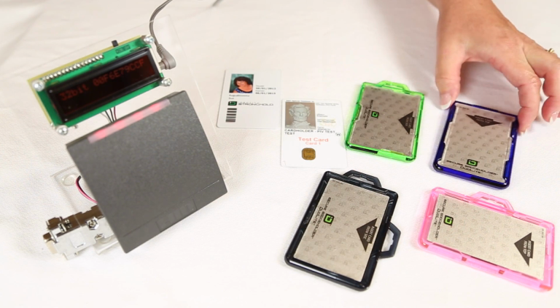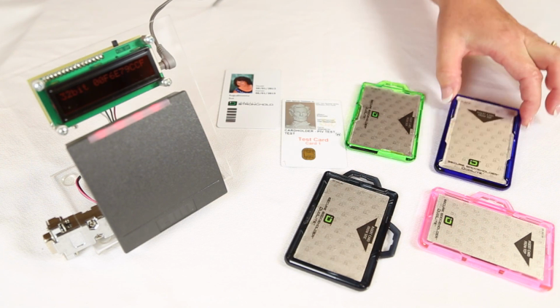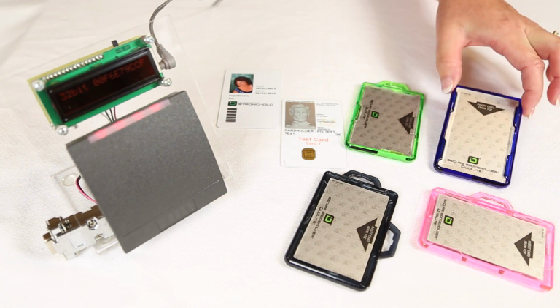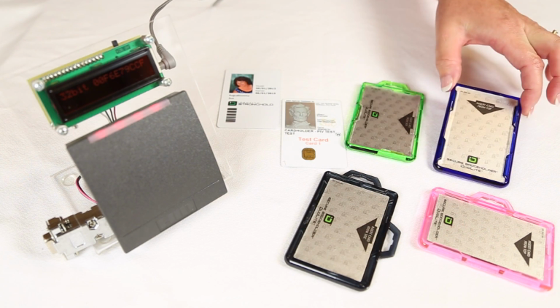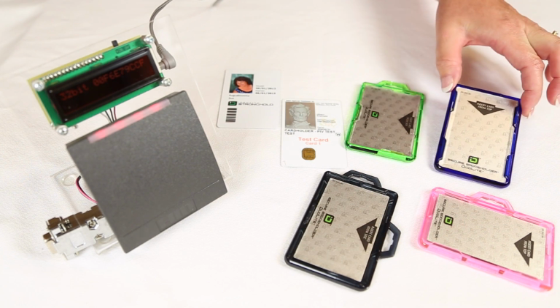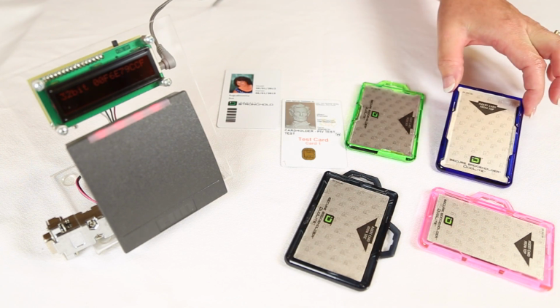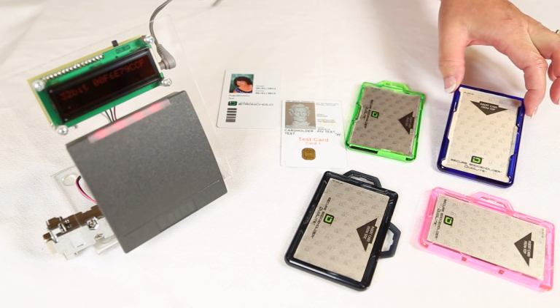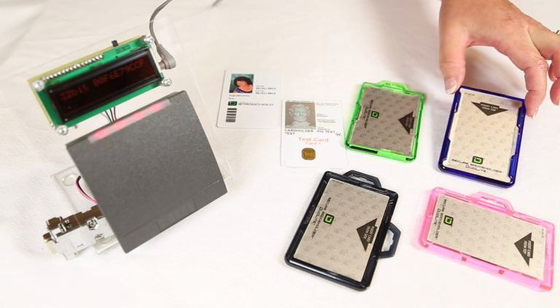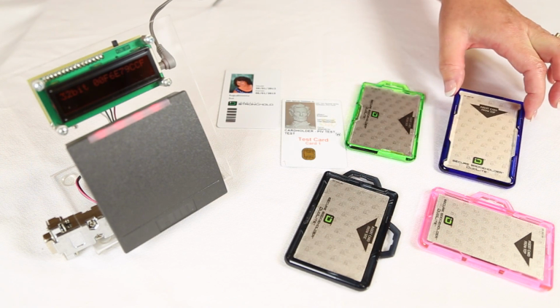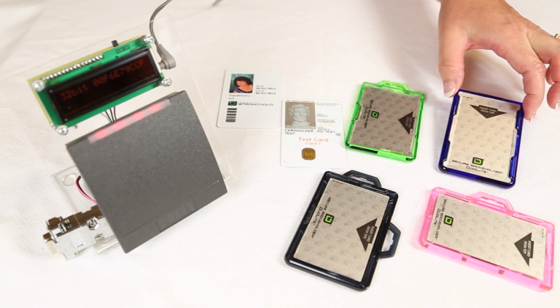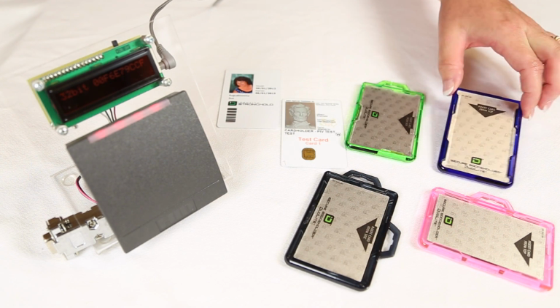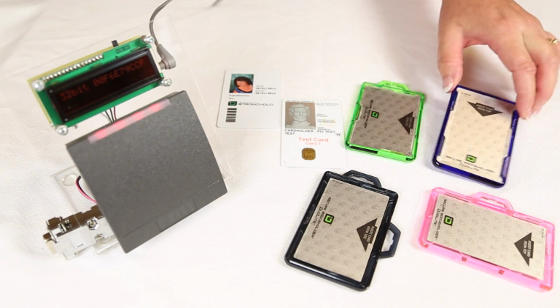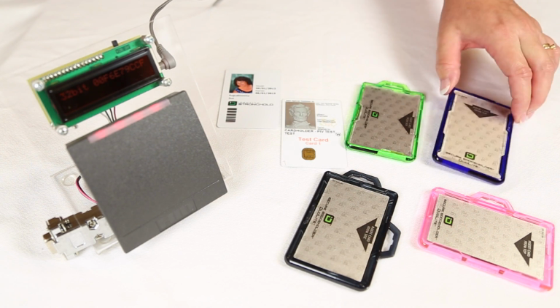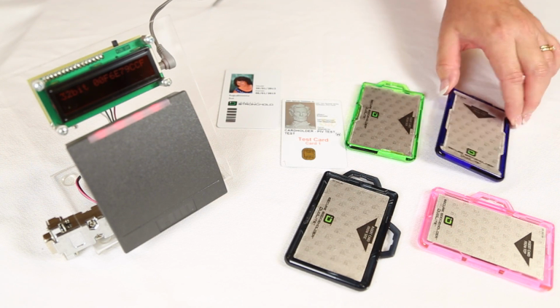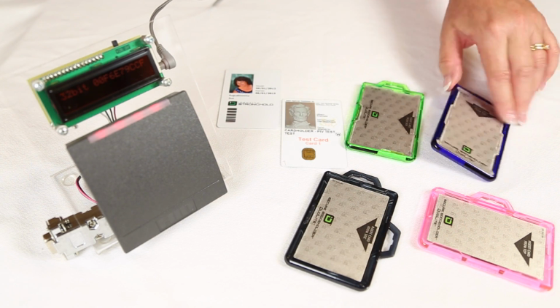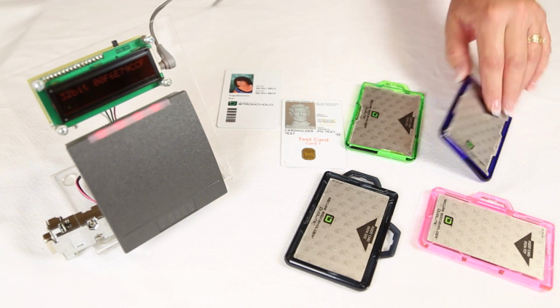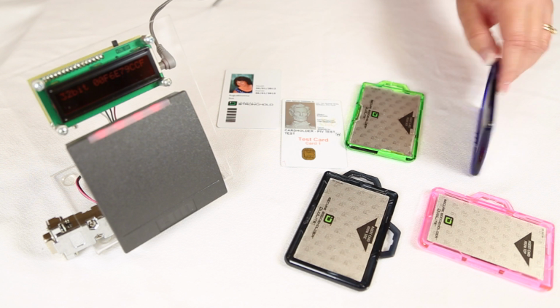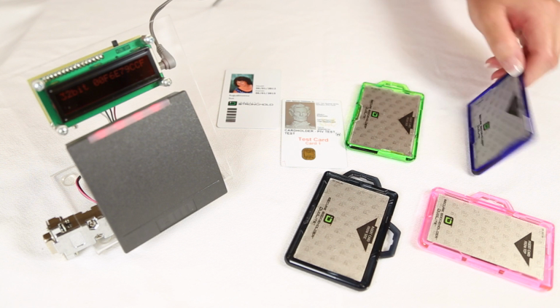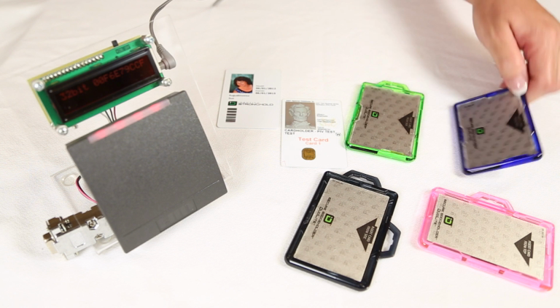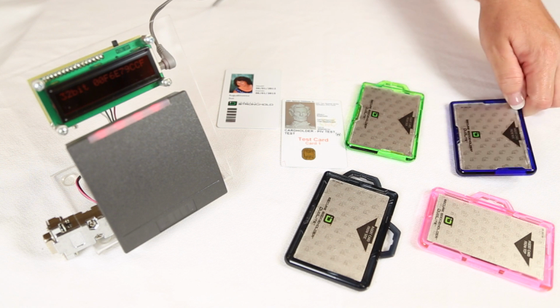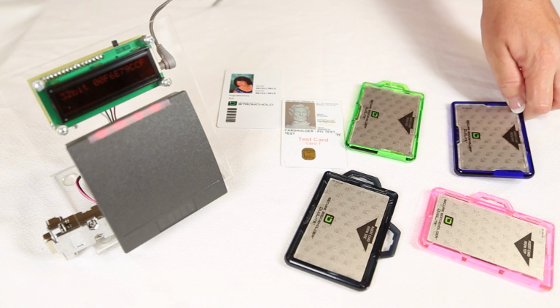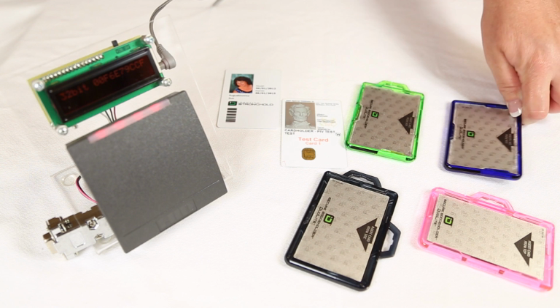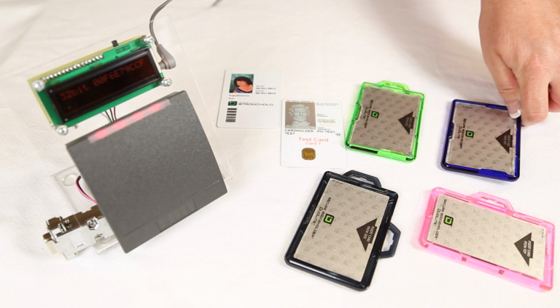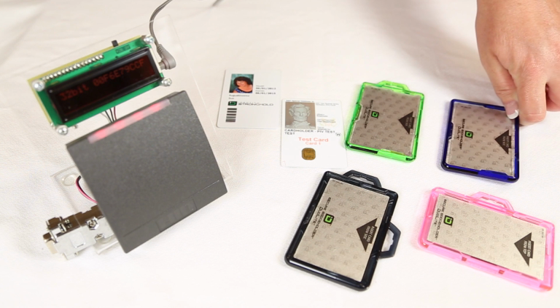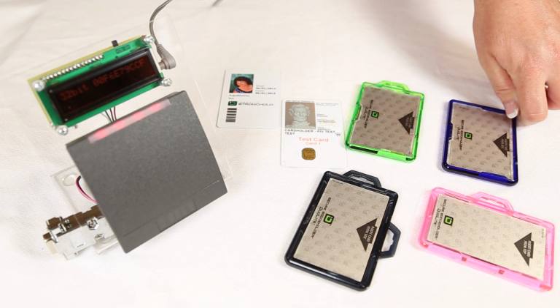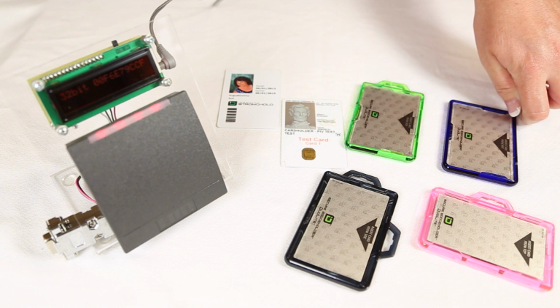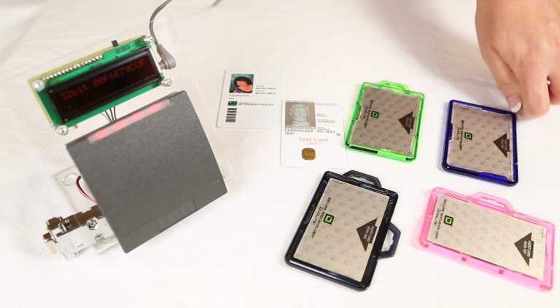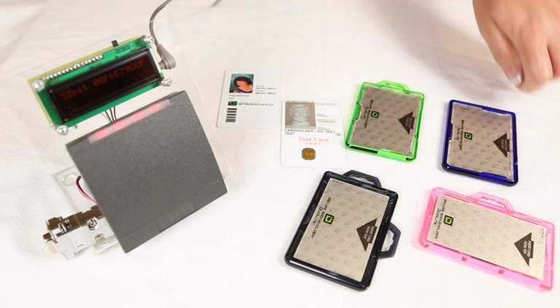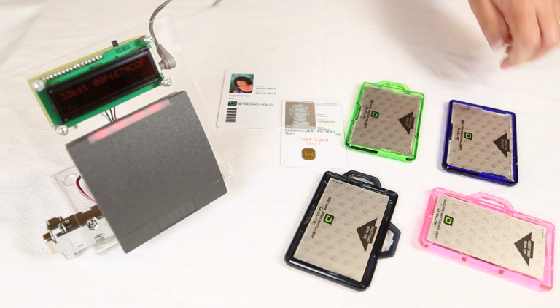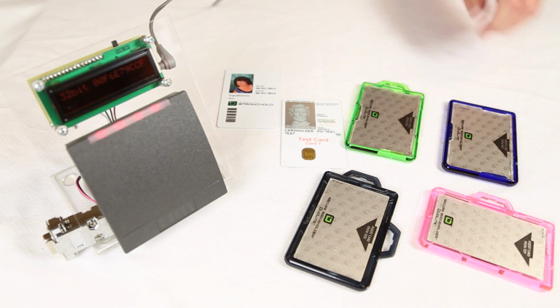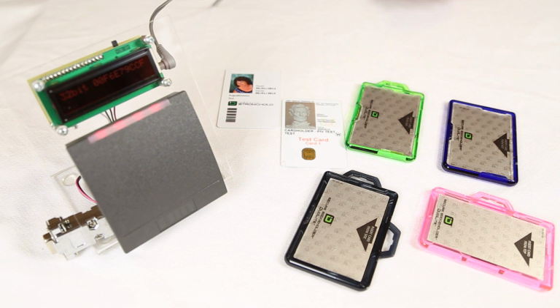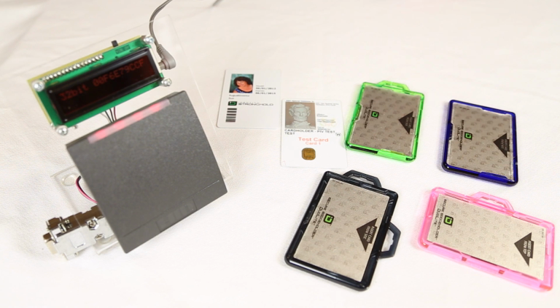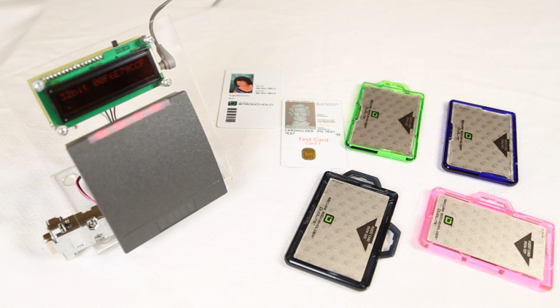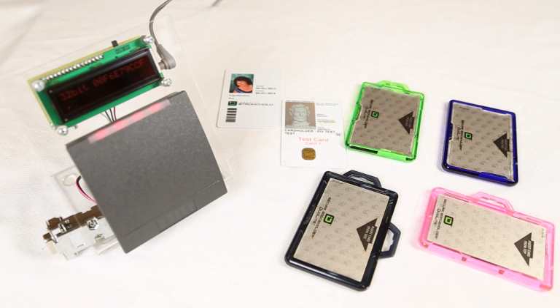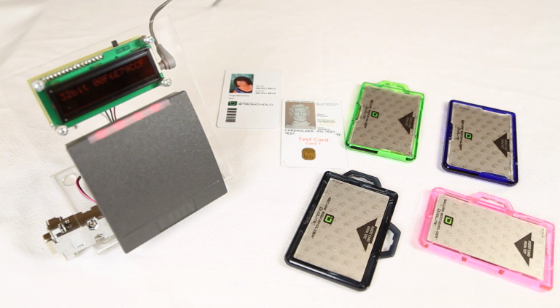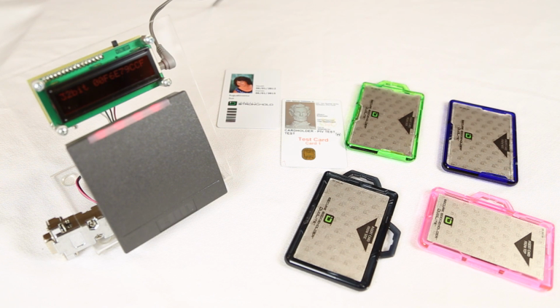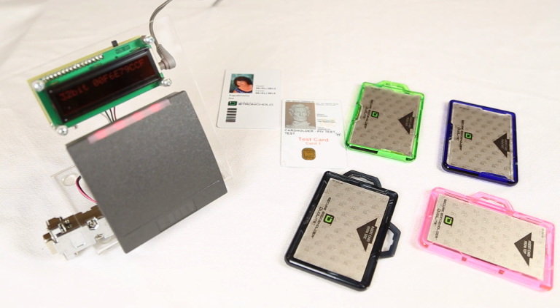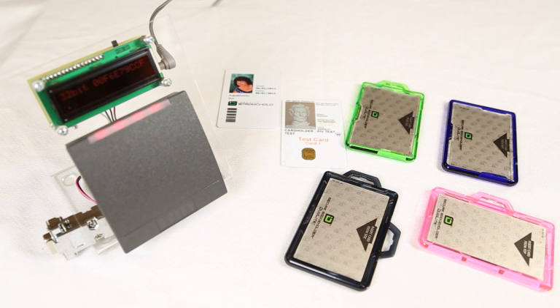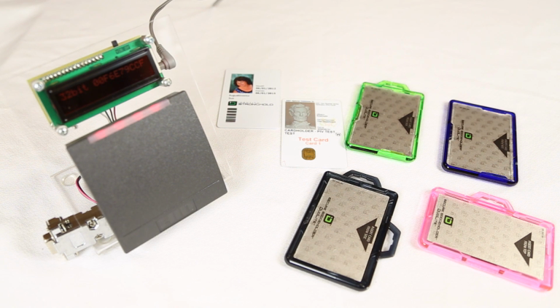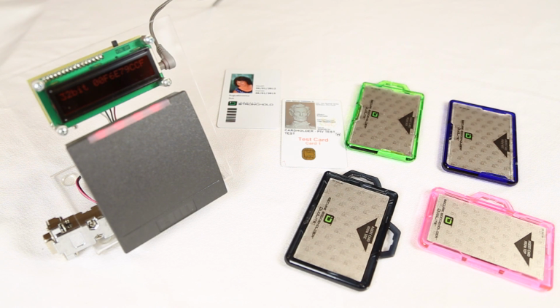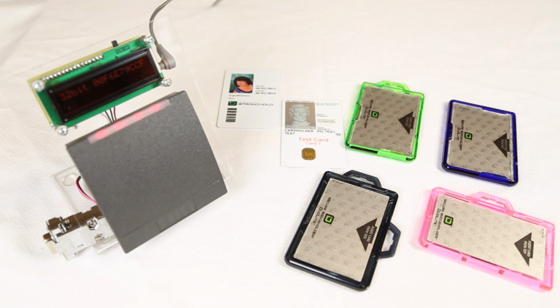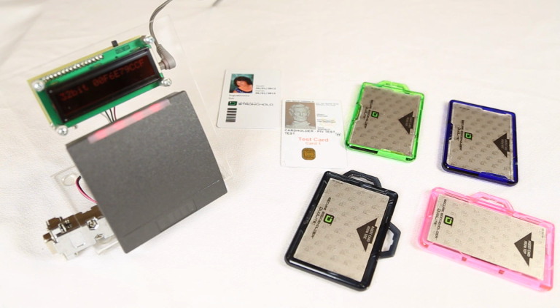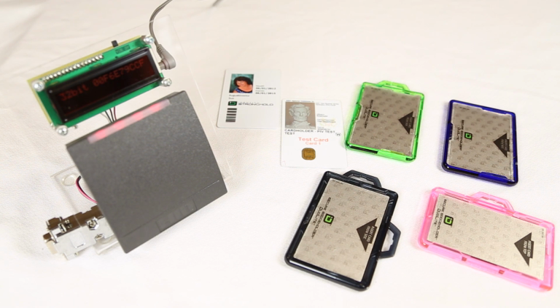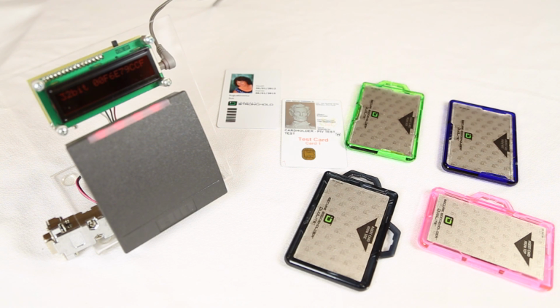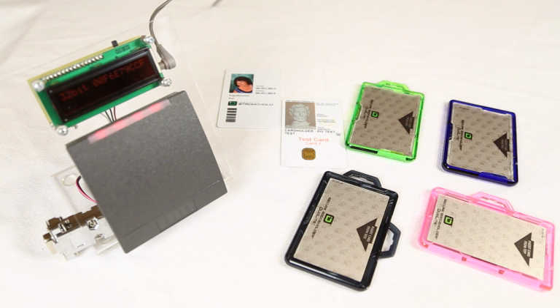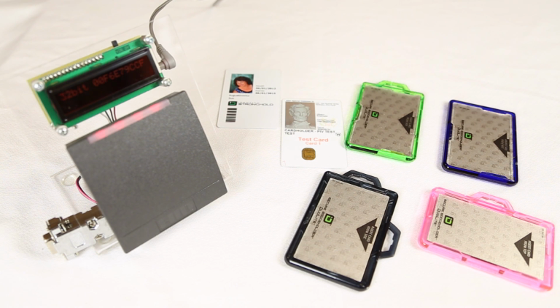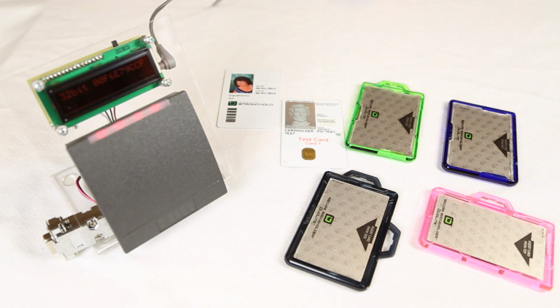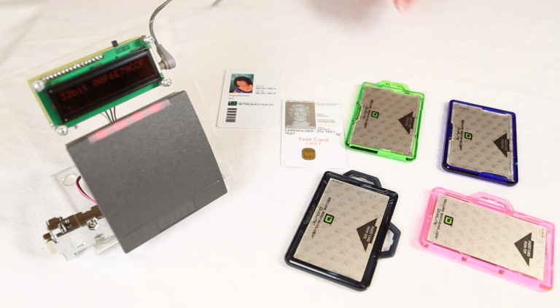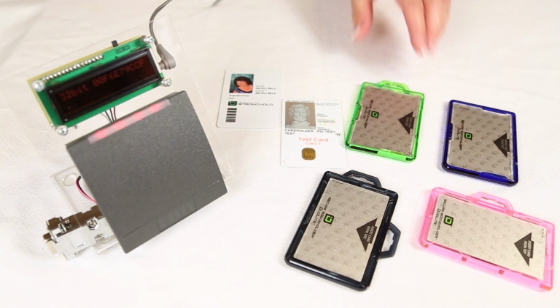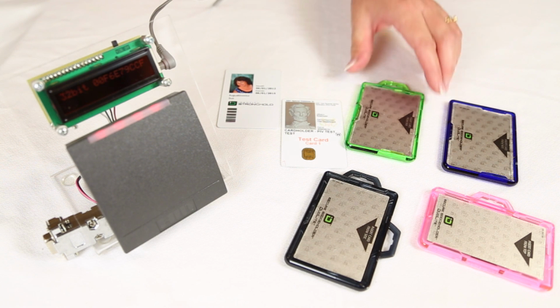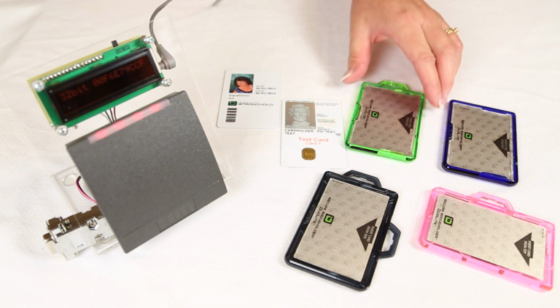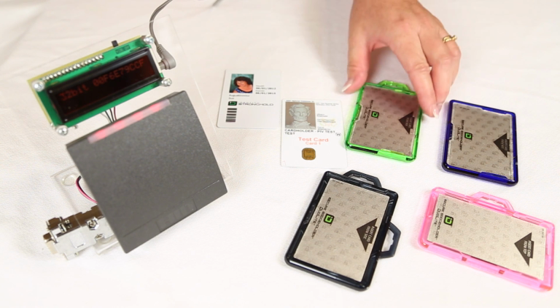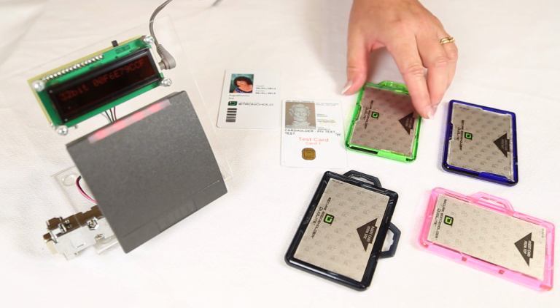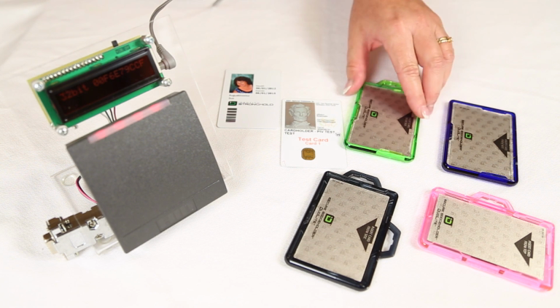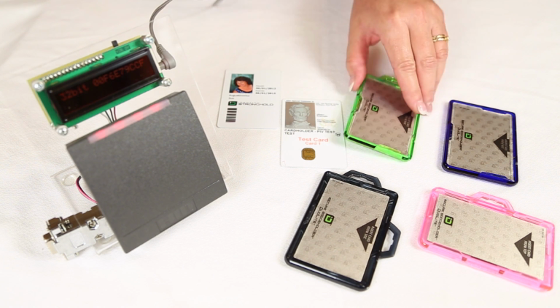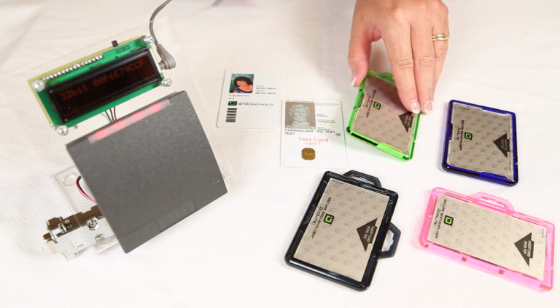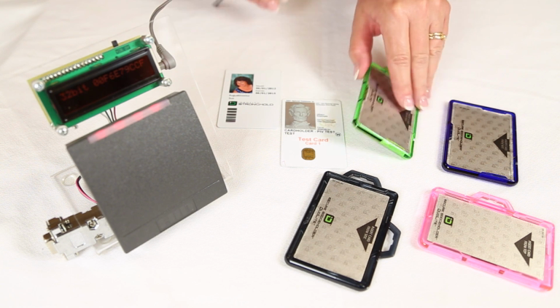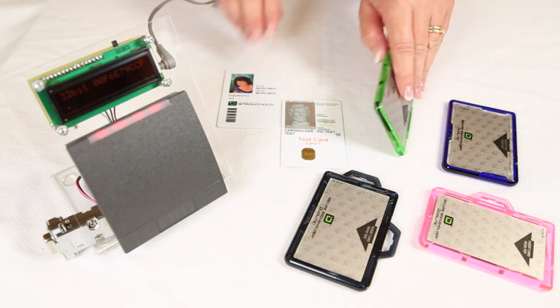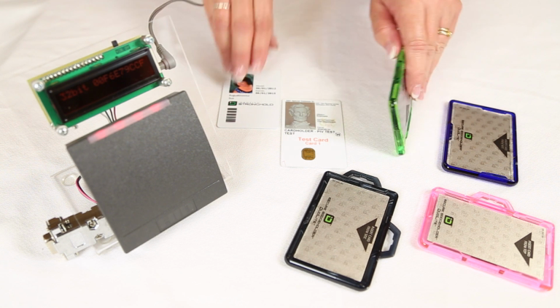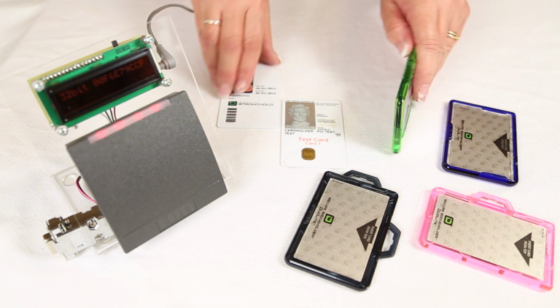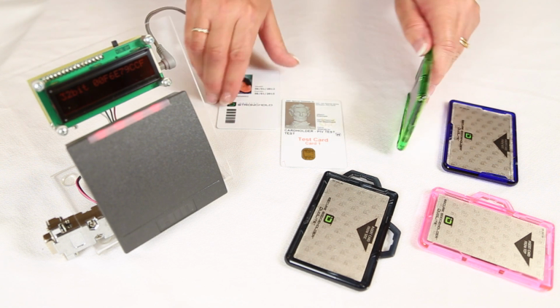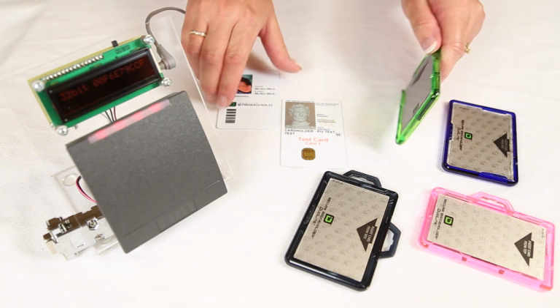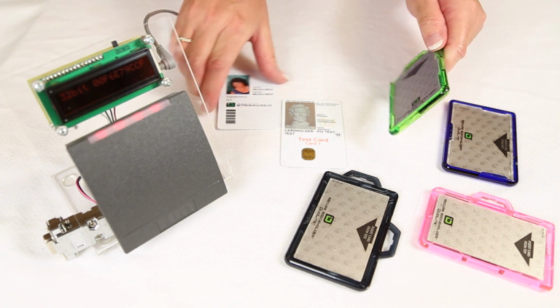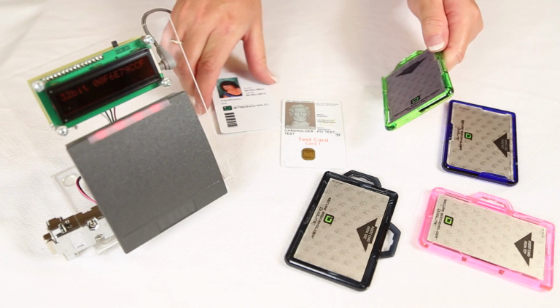The DuoLite No Clip is designed for those of you who may just want to put it in your pocket and go. To insert your card into the badge holder,